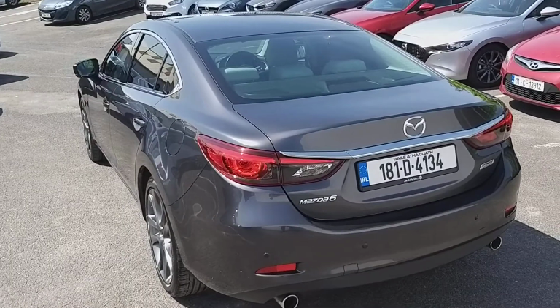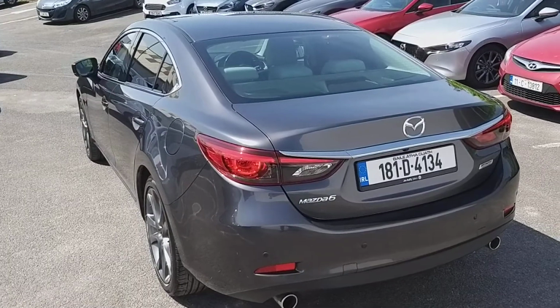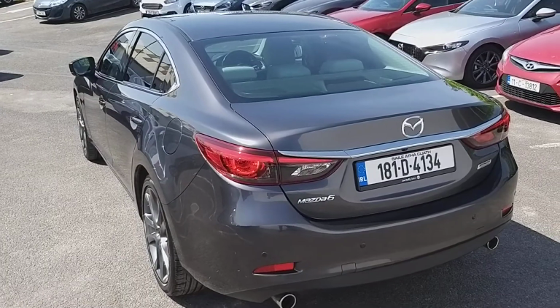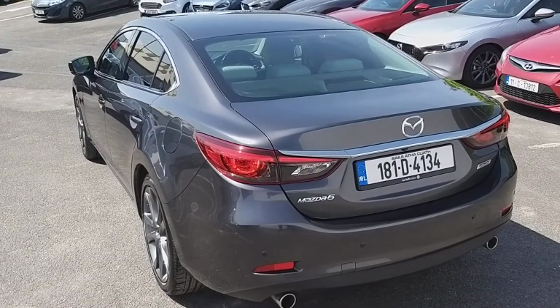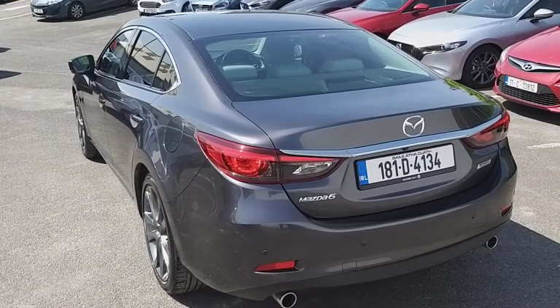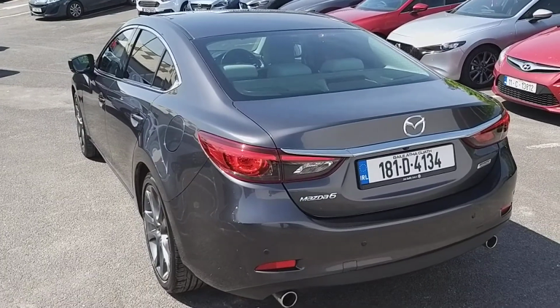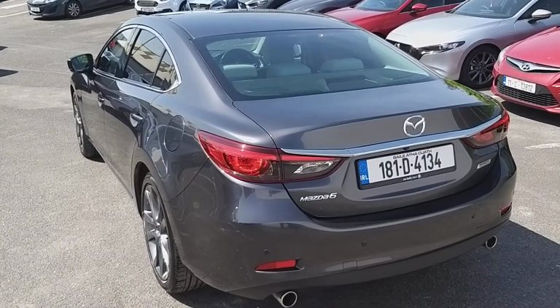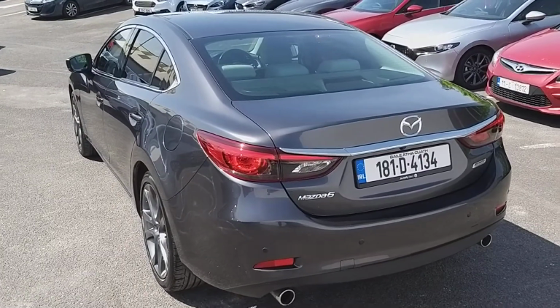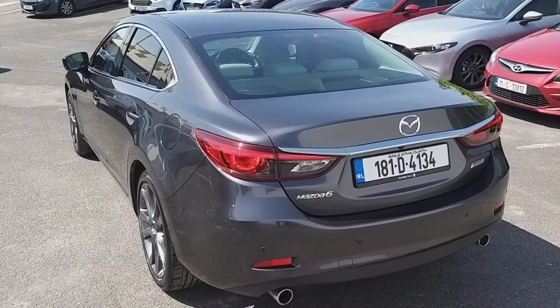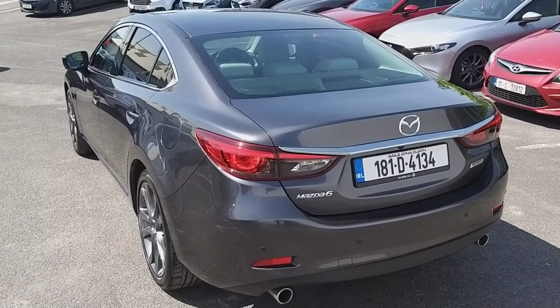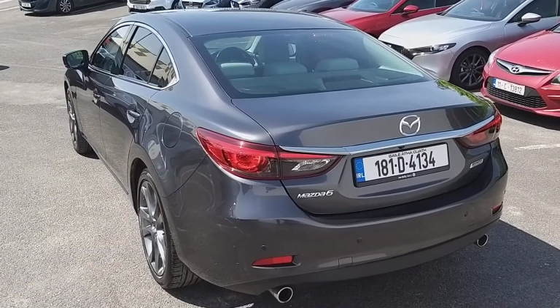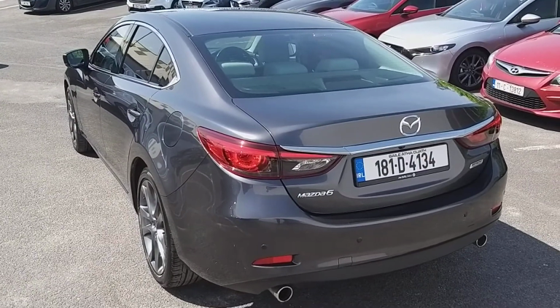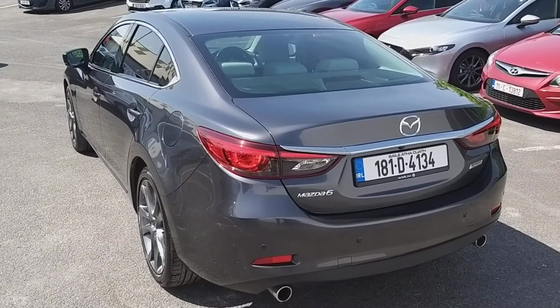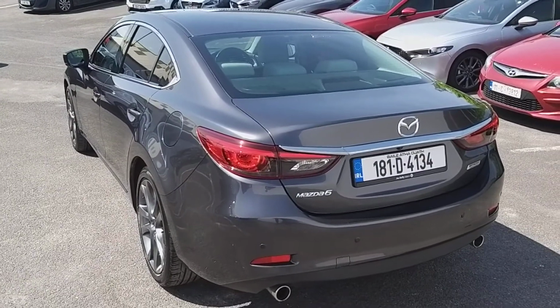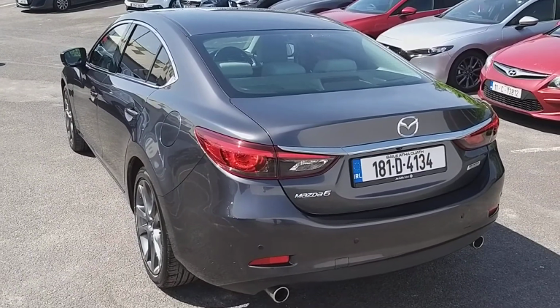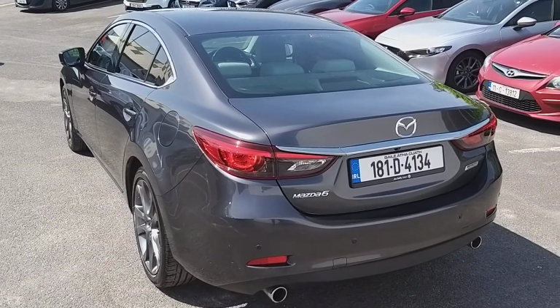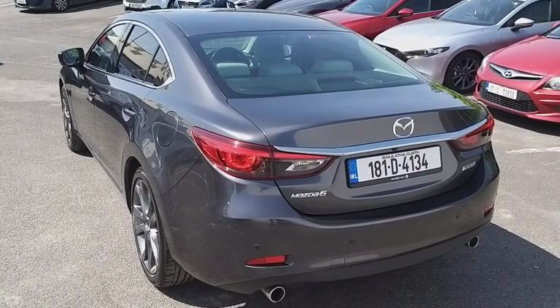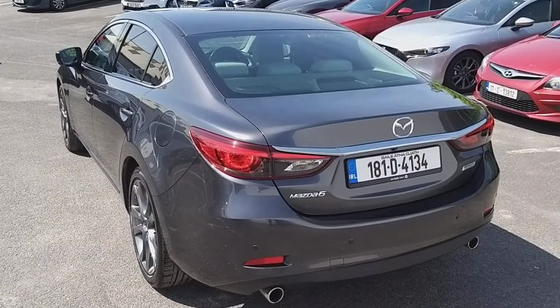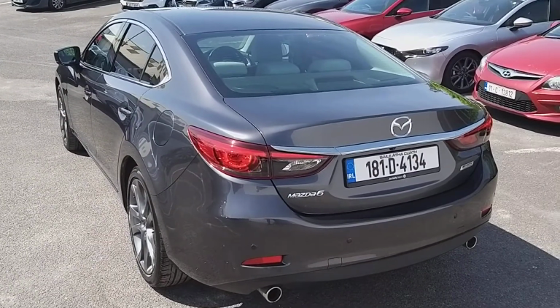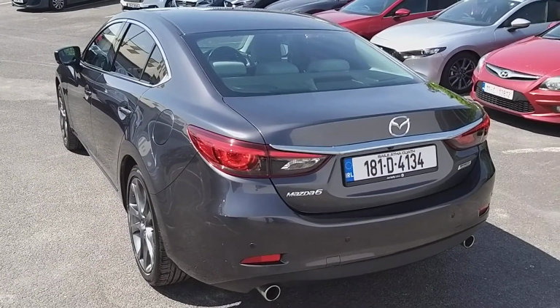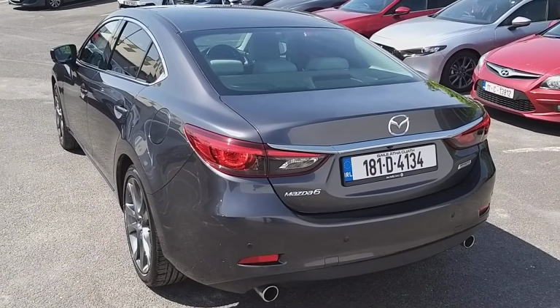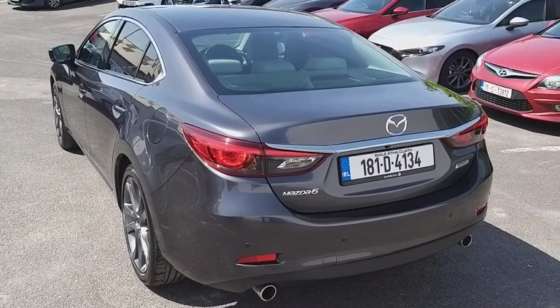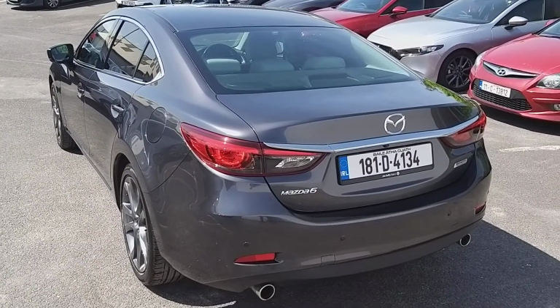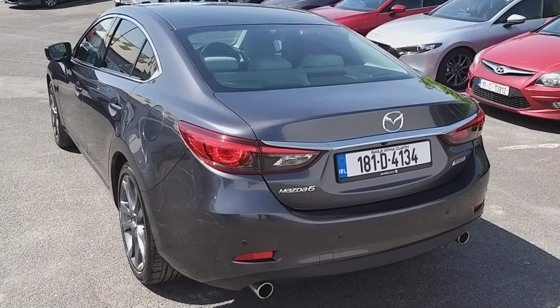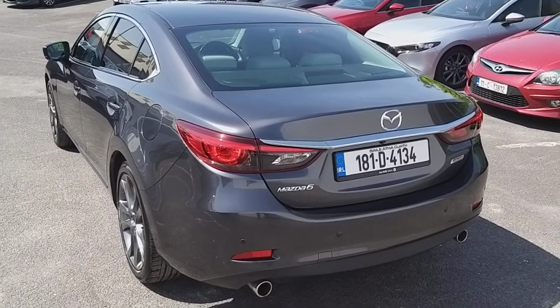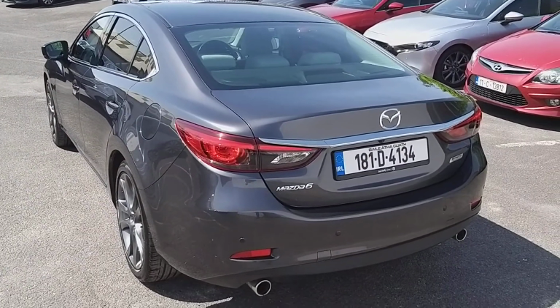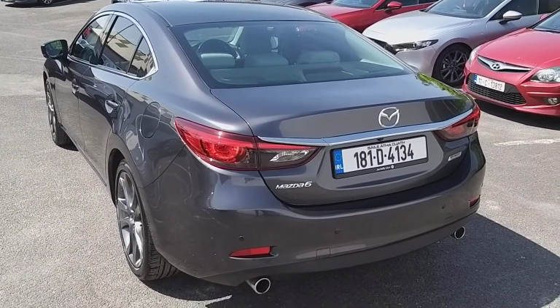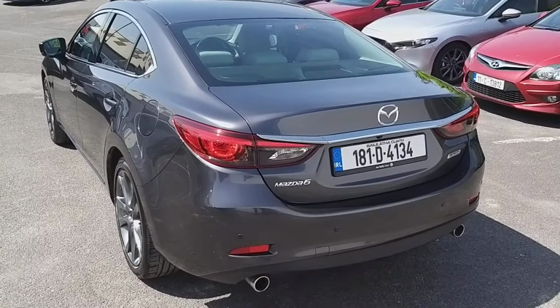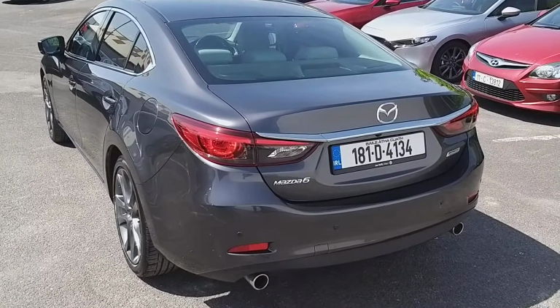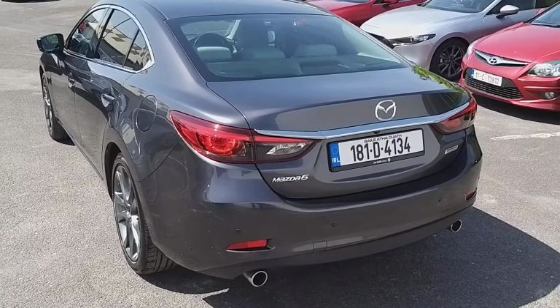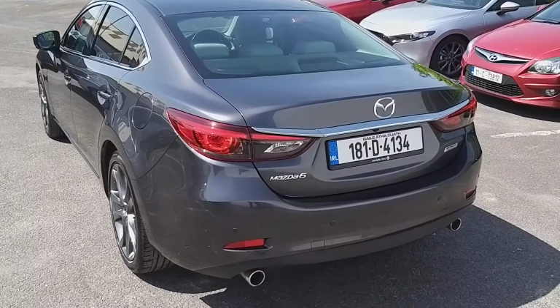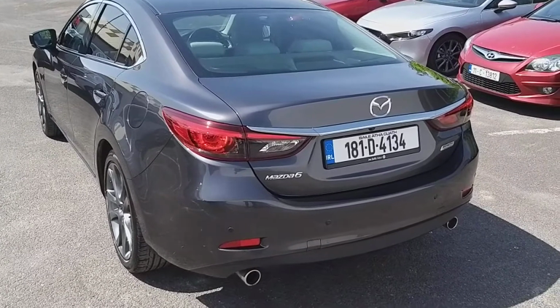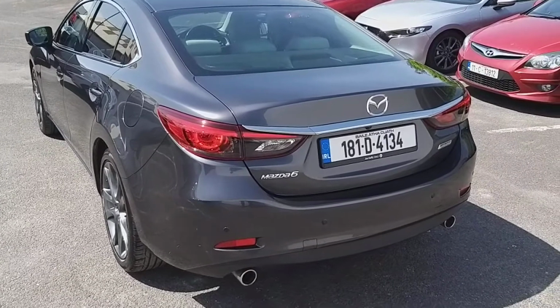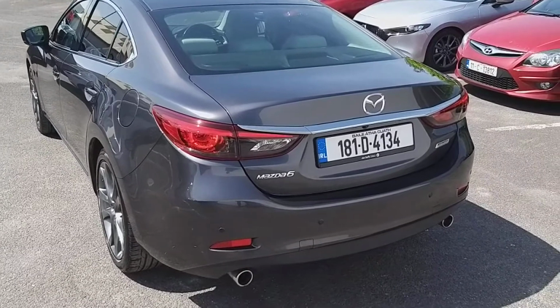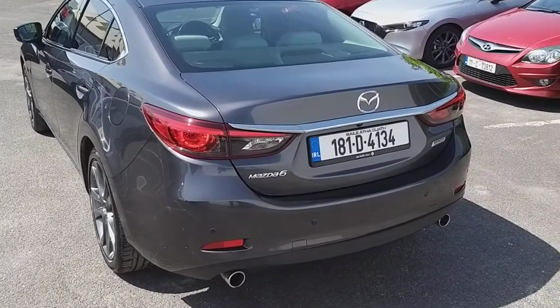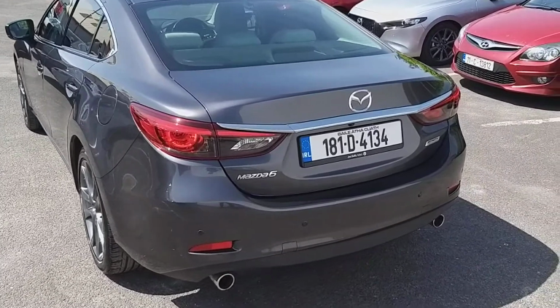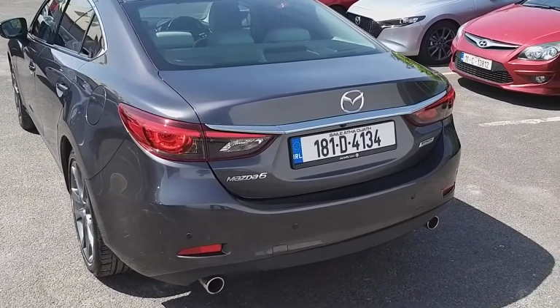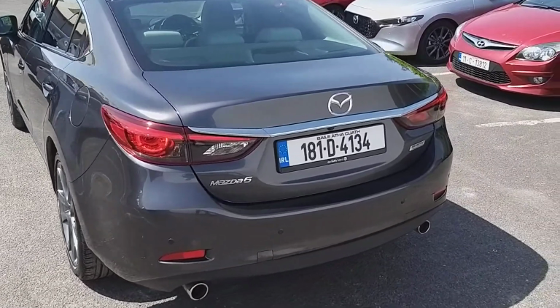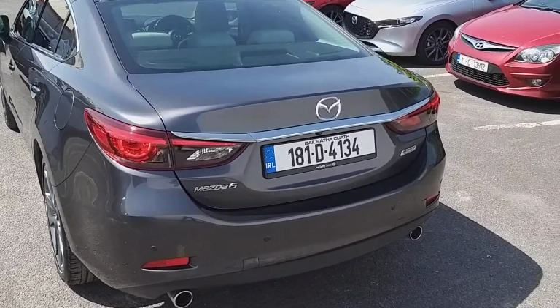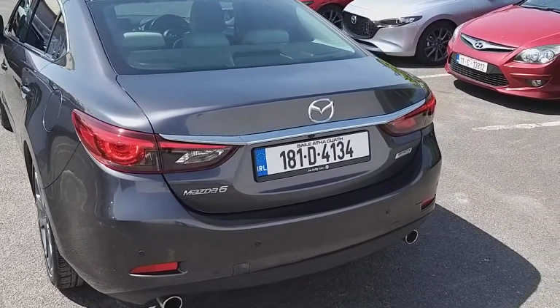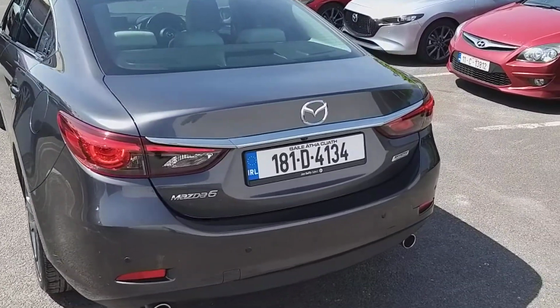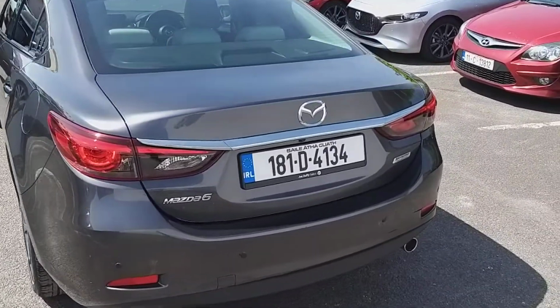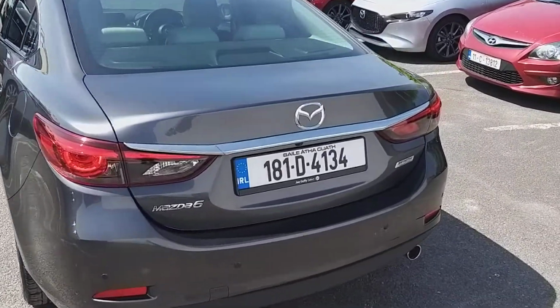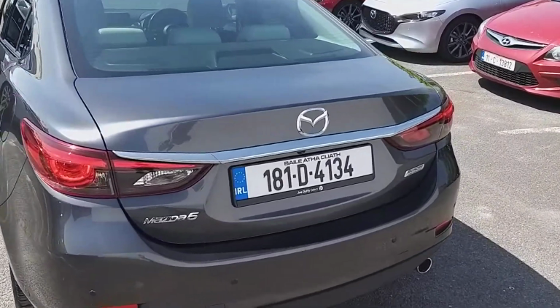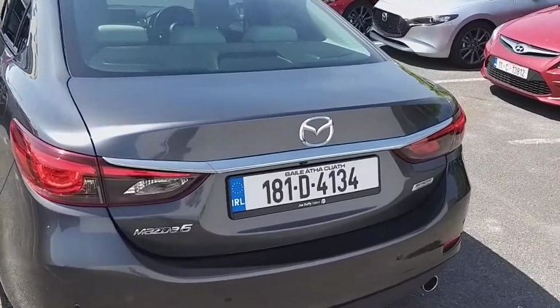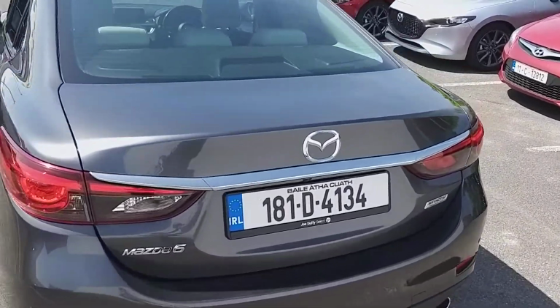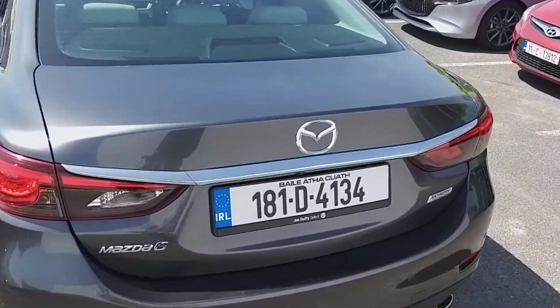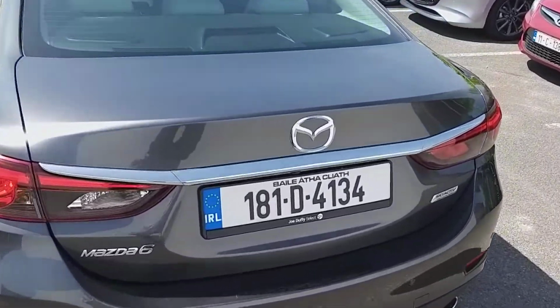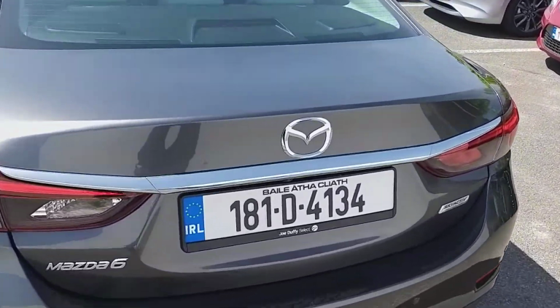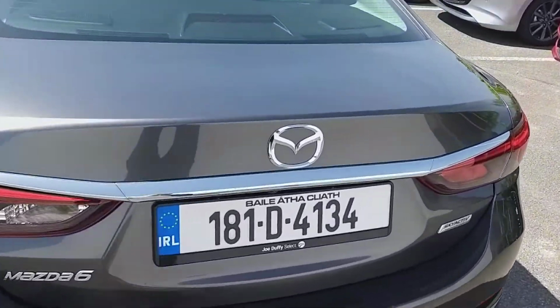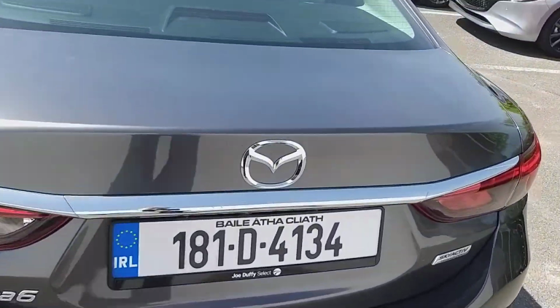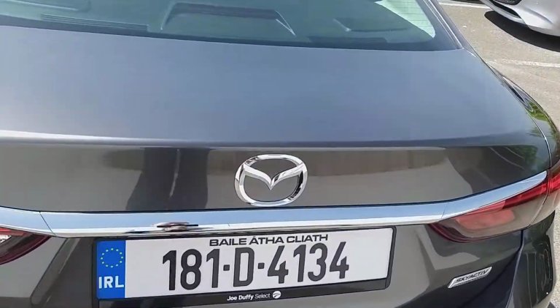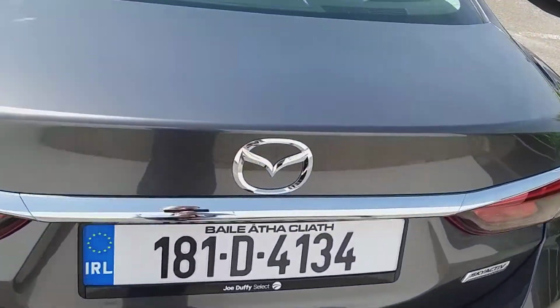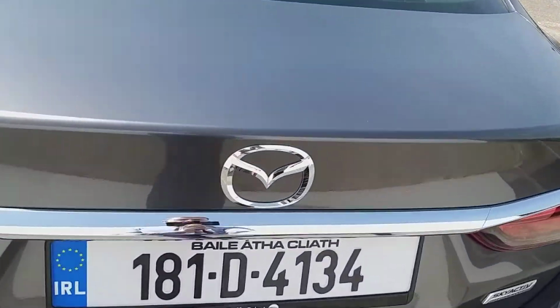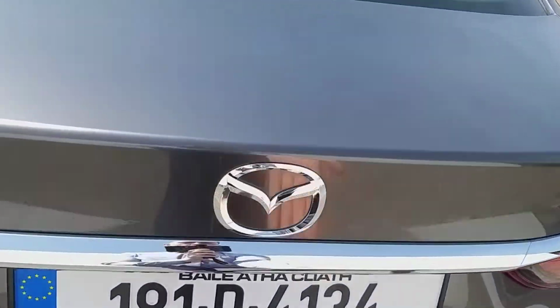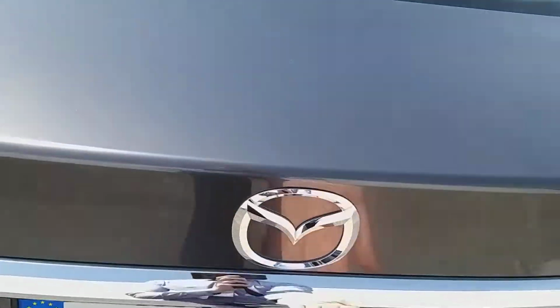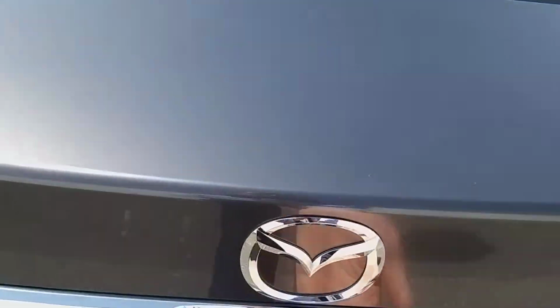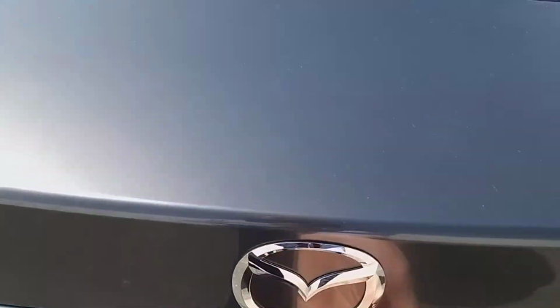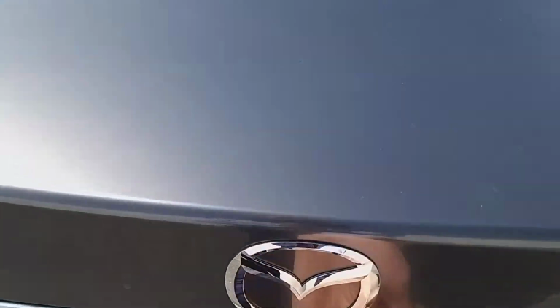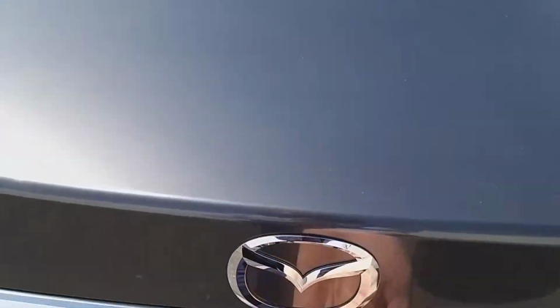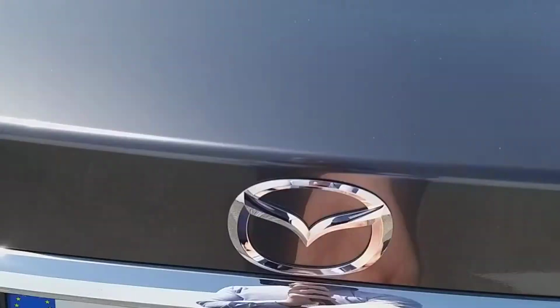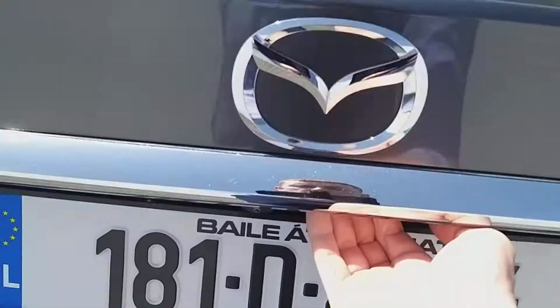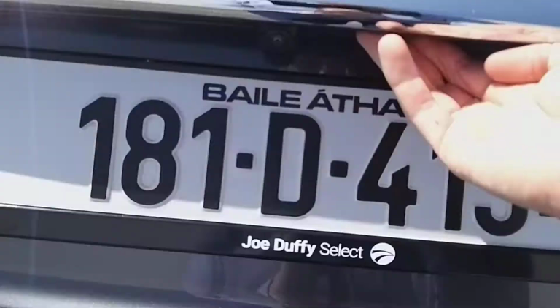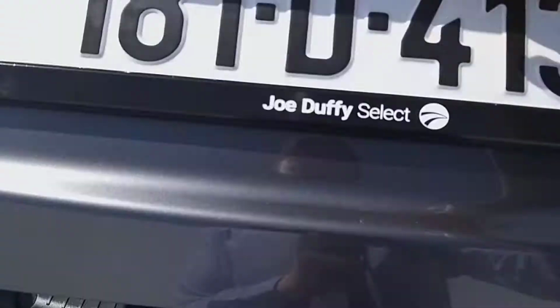Here at the back you have your rear privacy glass, also your rear view camera and rear parking sensors. It also has a spacious boot.